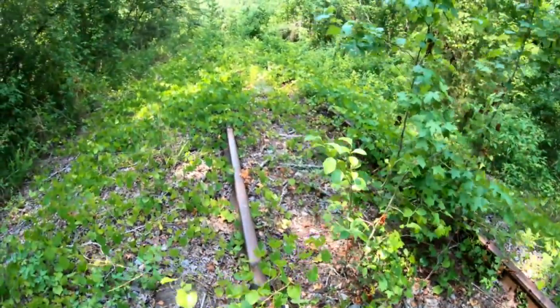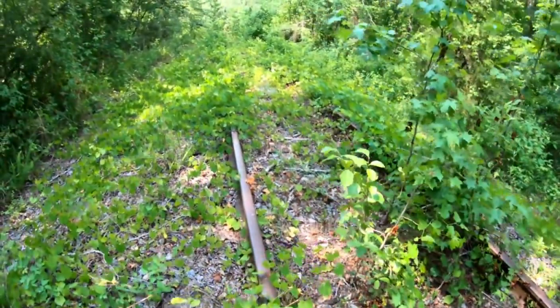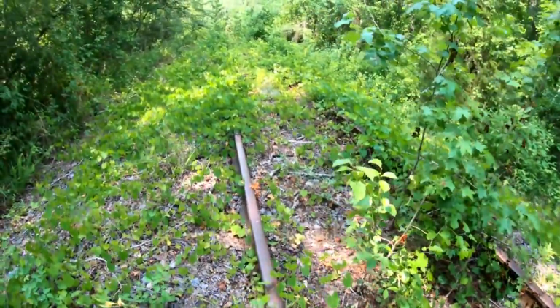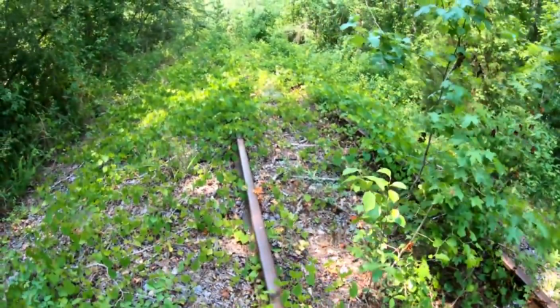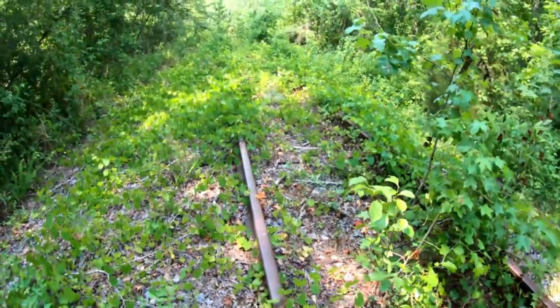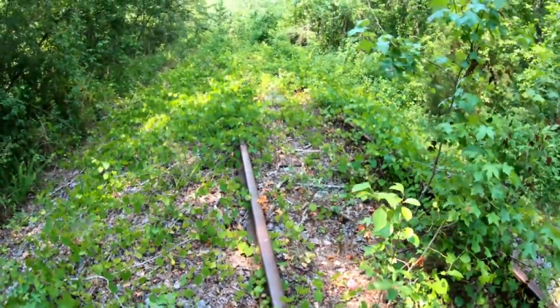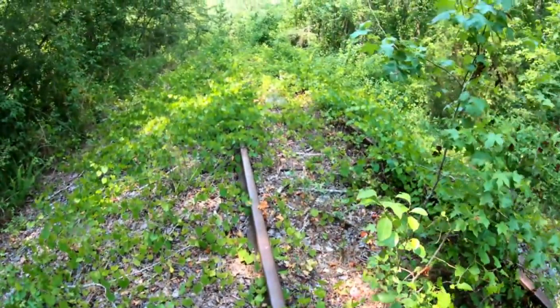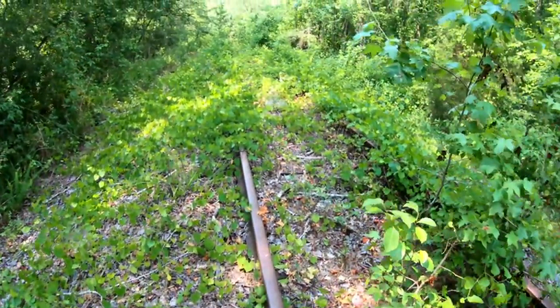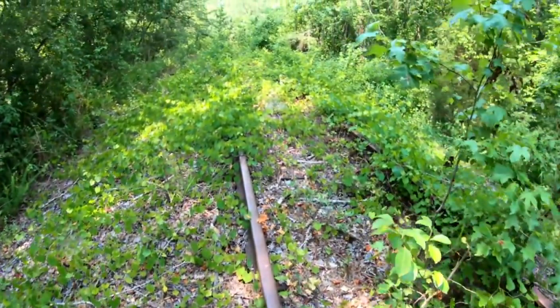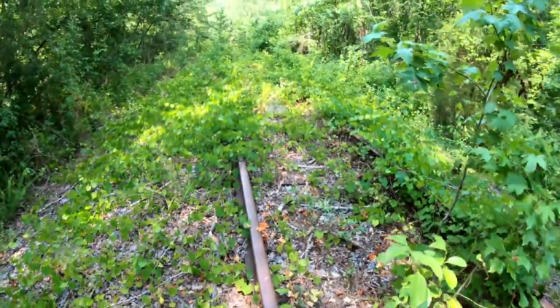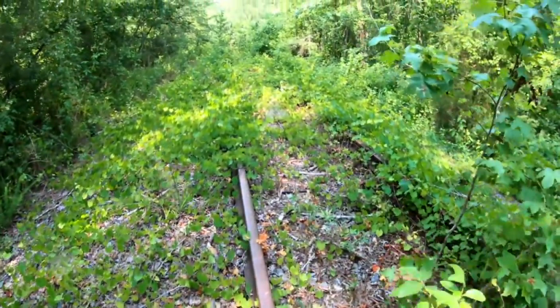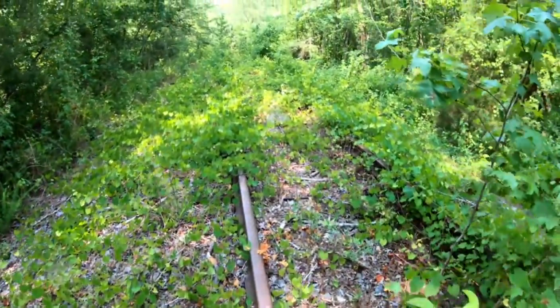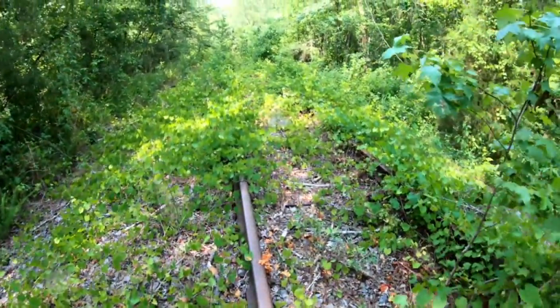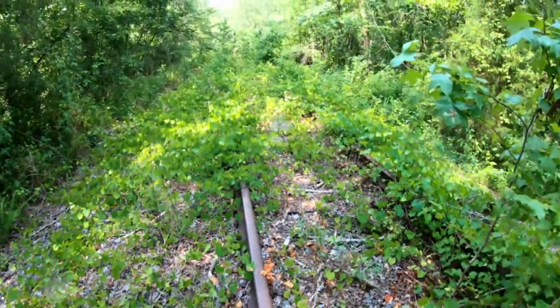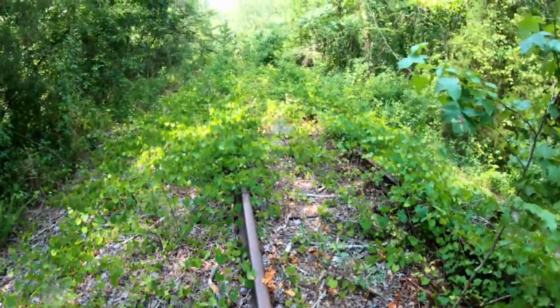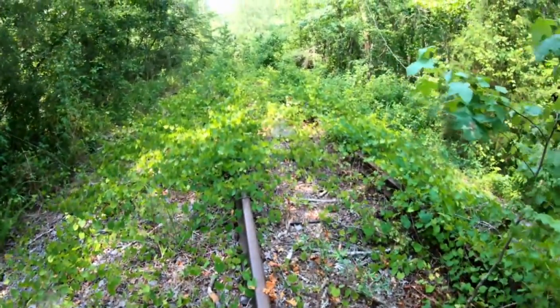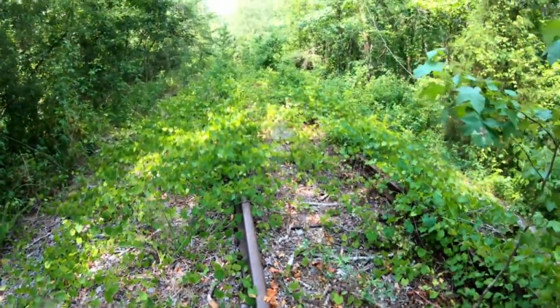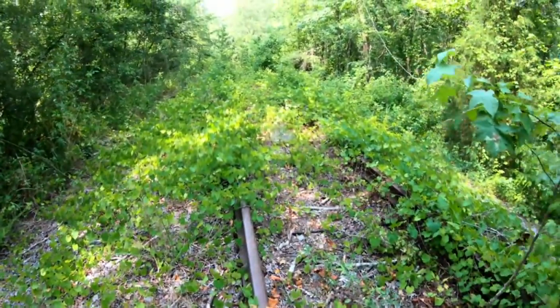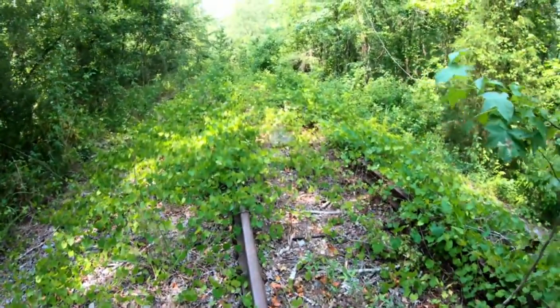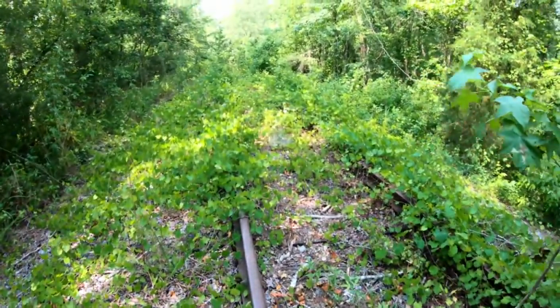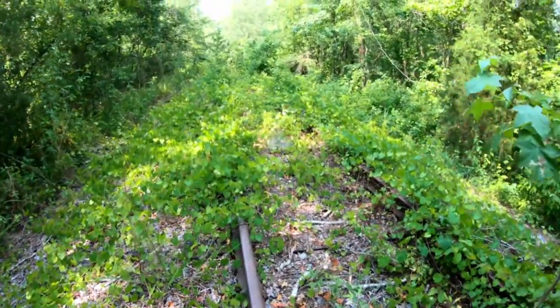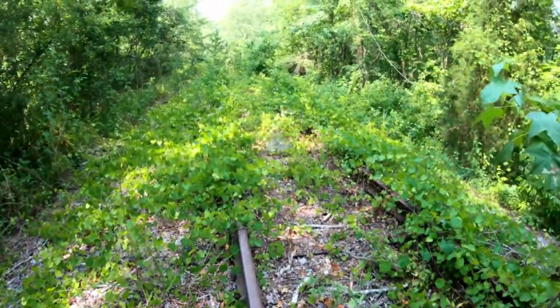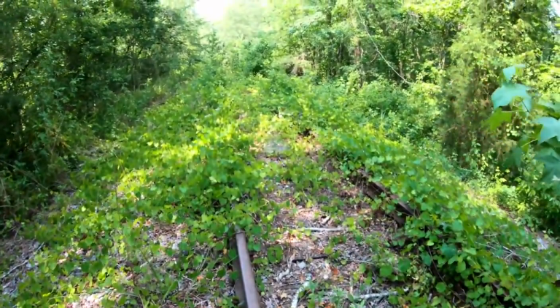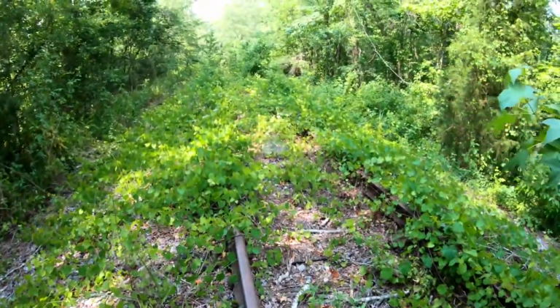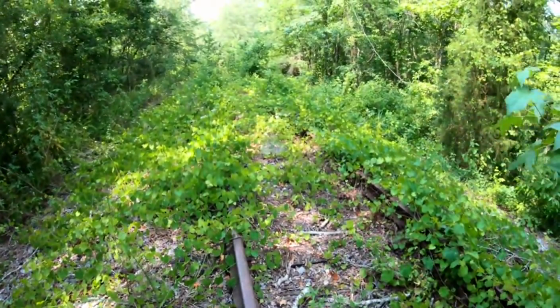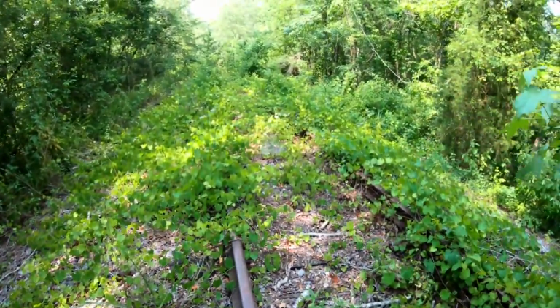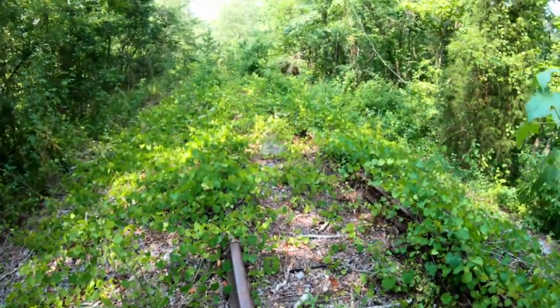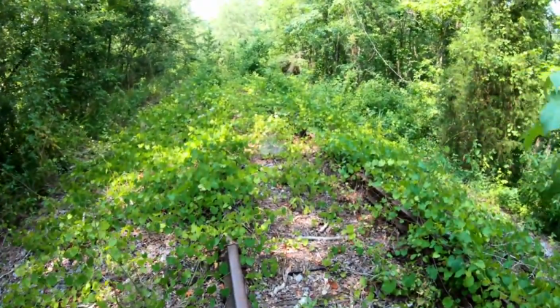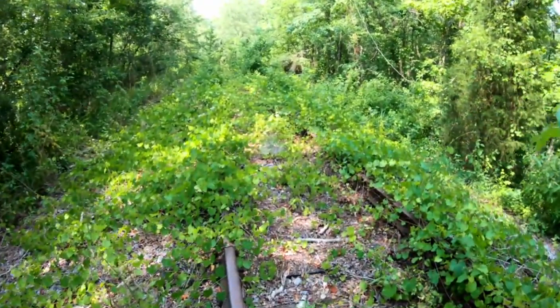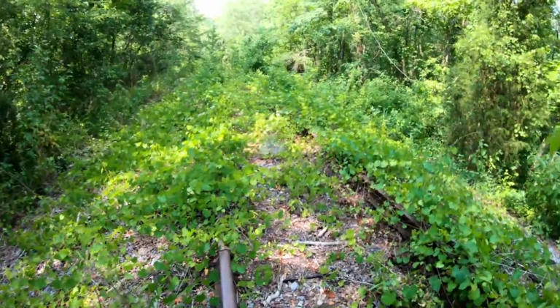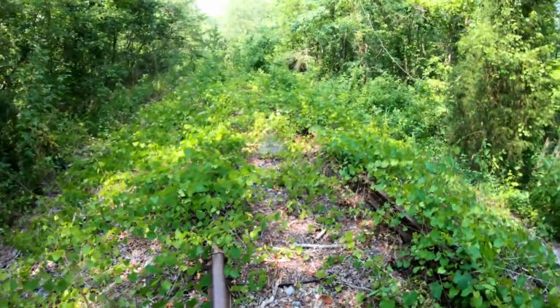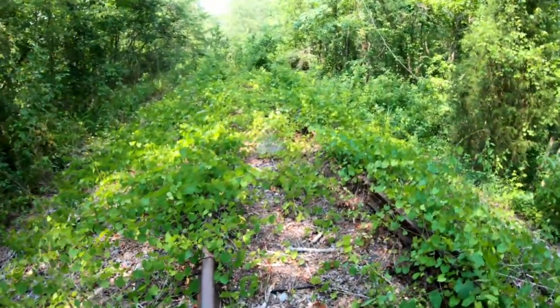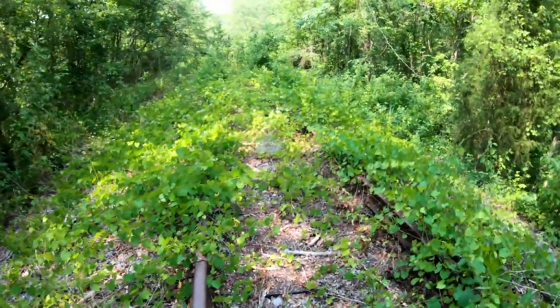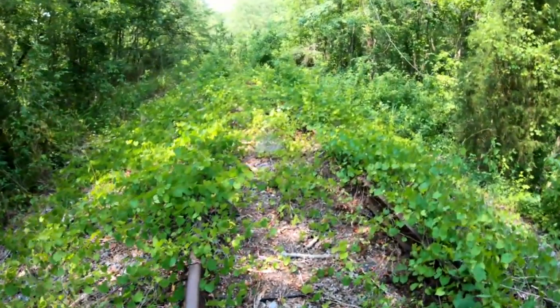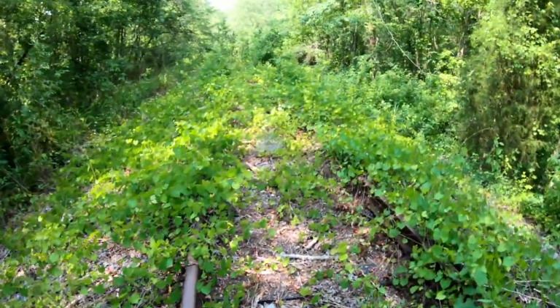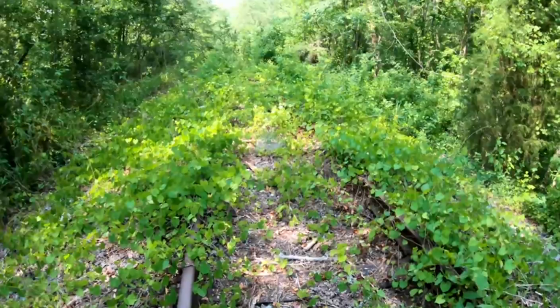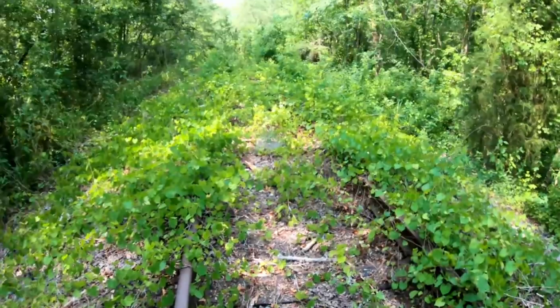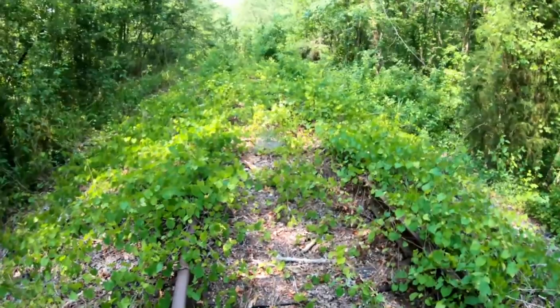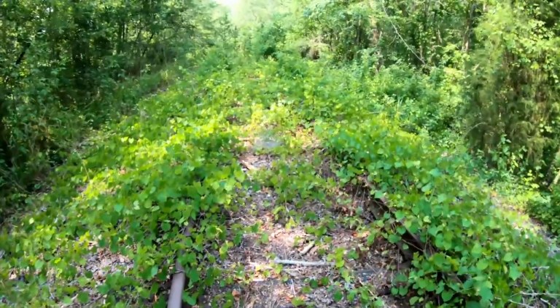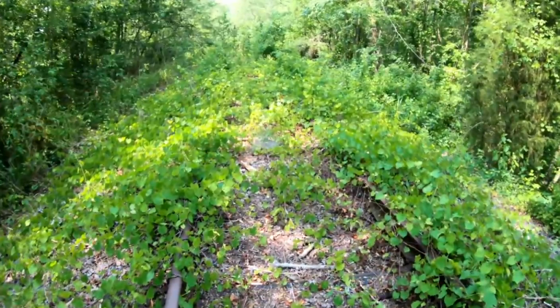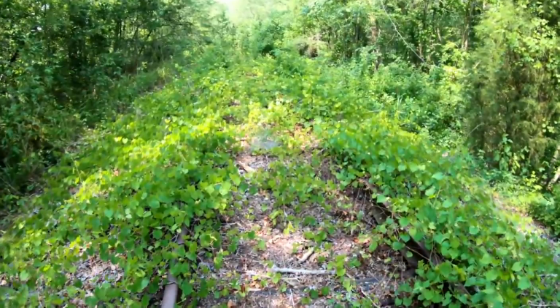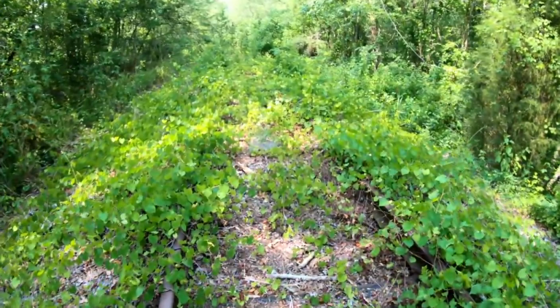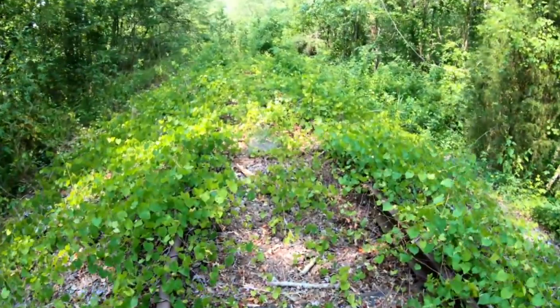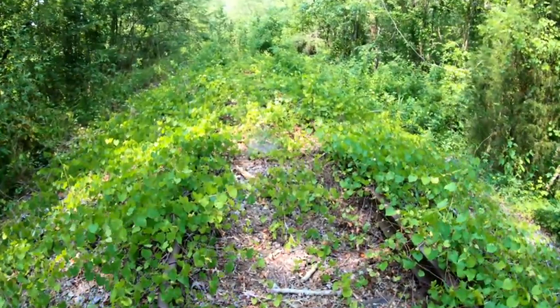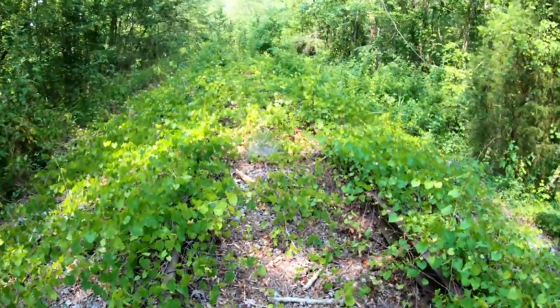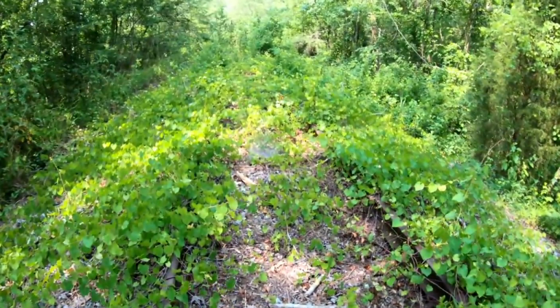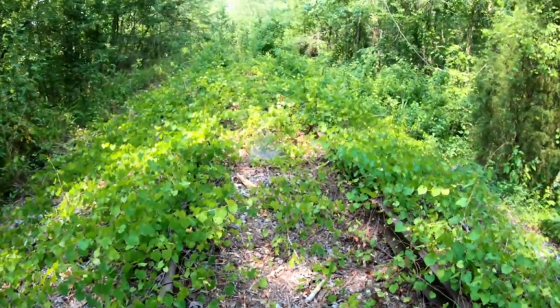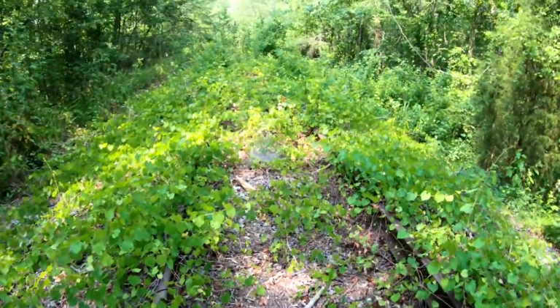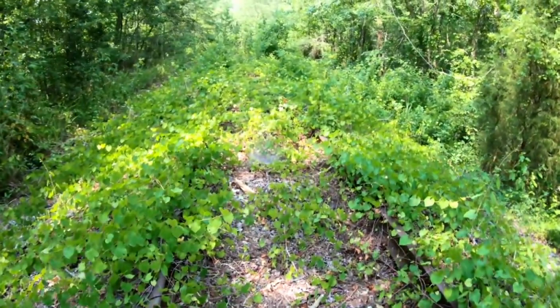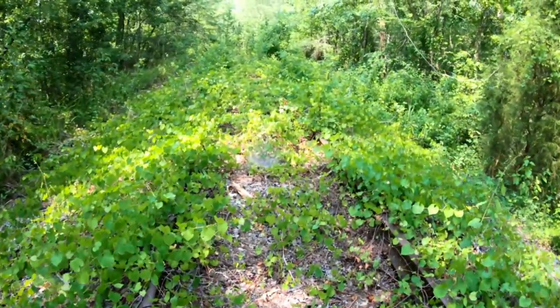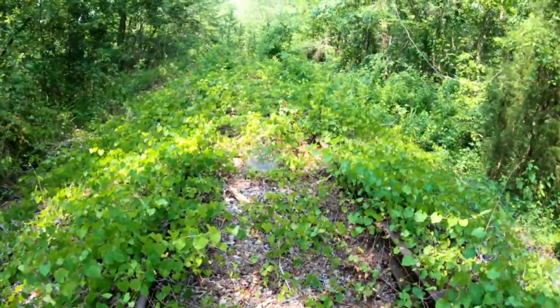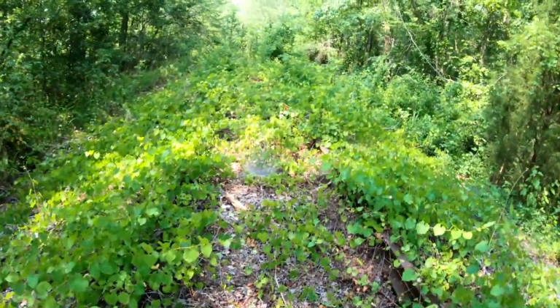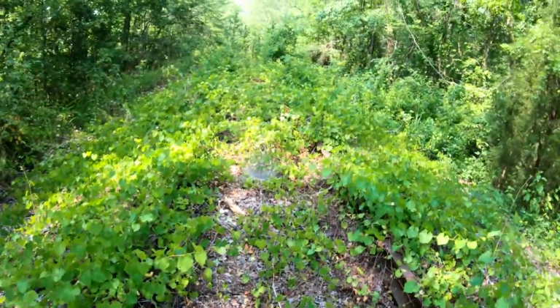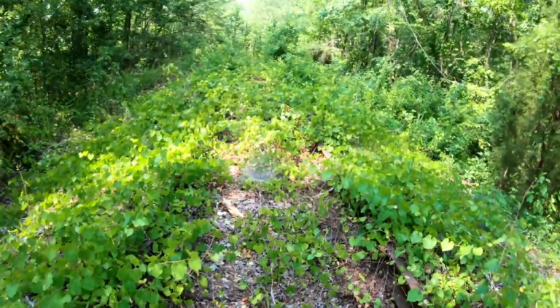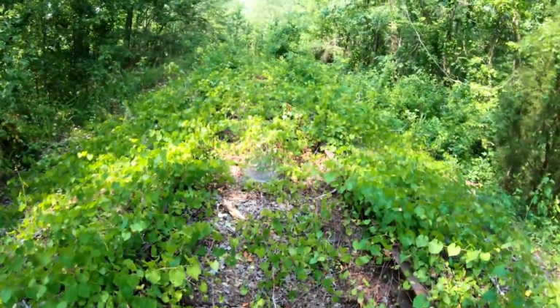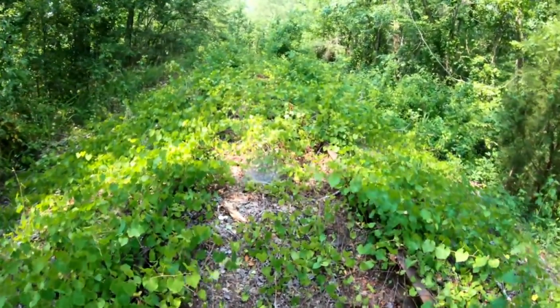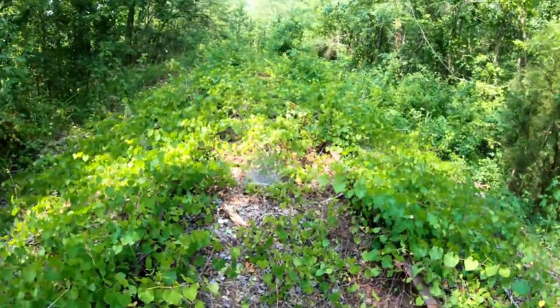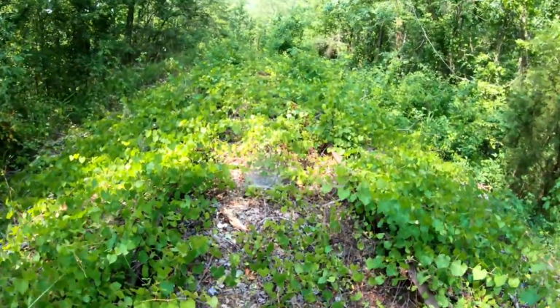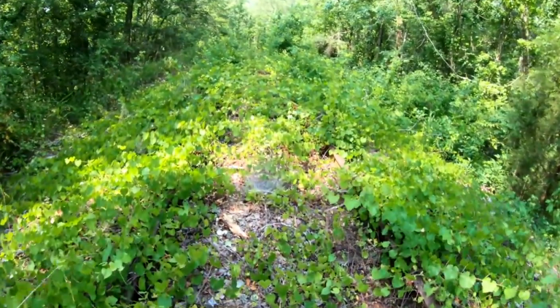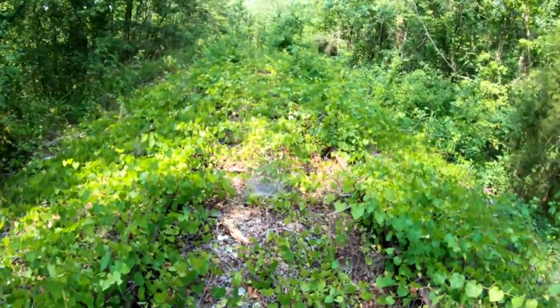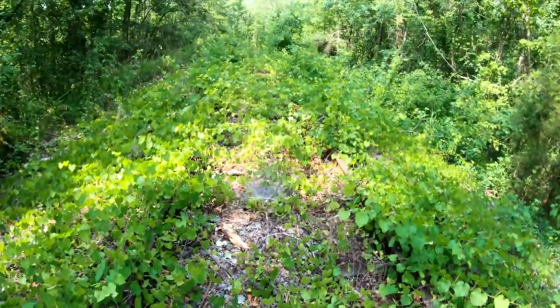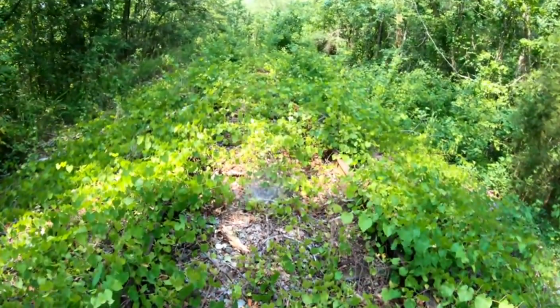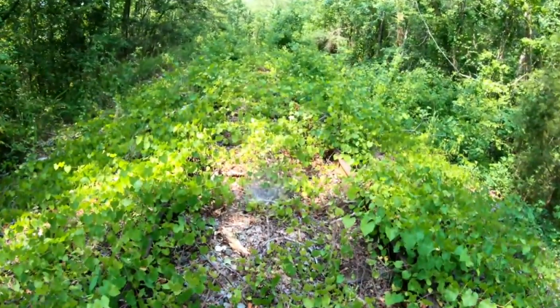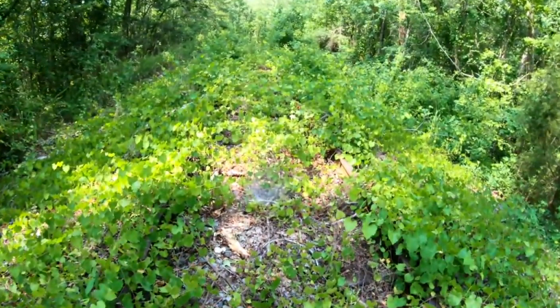Definitely got to watch out for snakes up here. It's another thicket of vines.